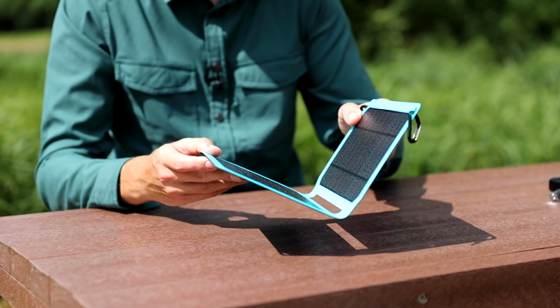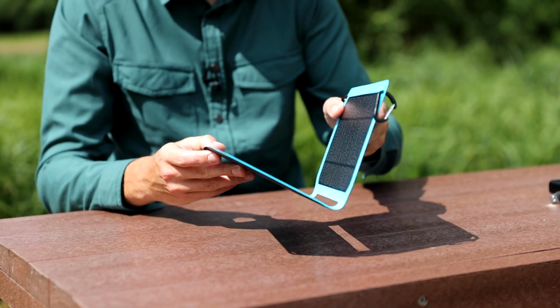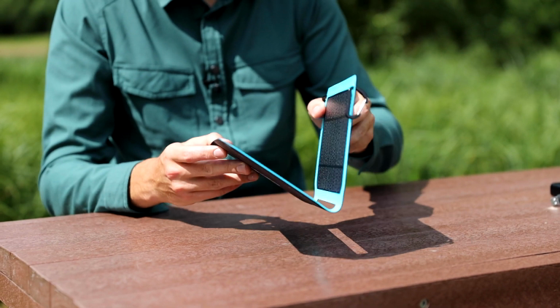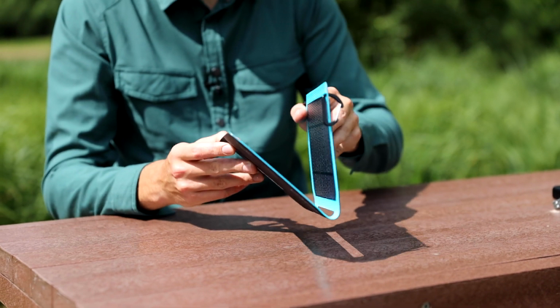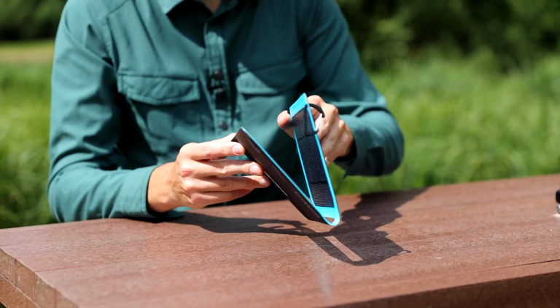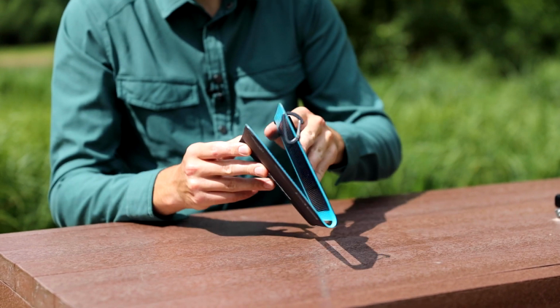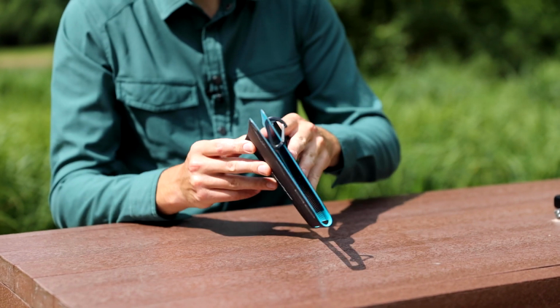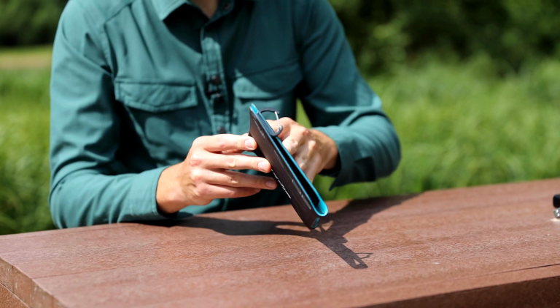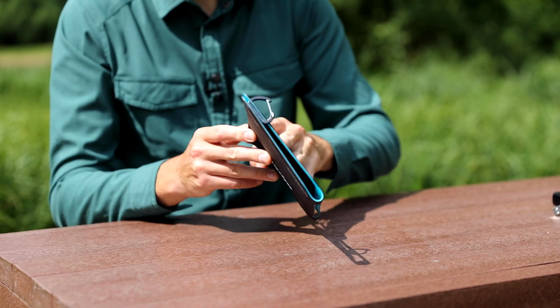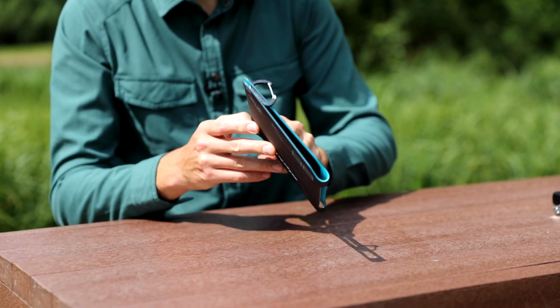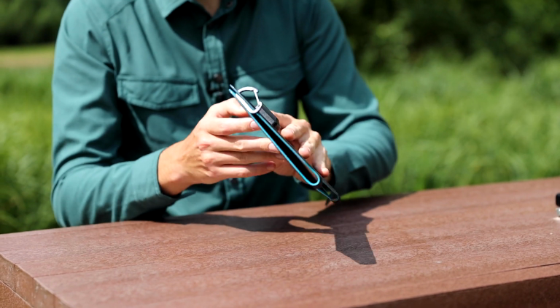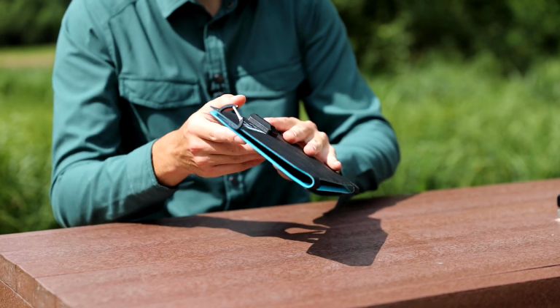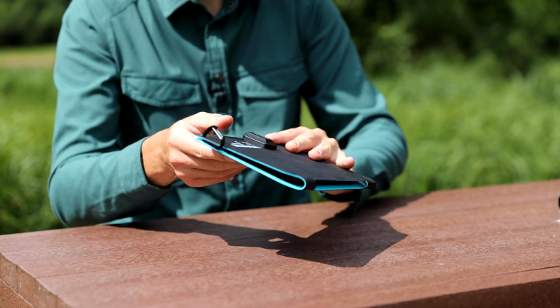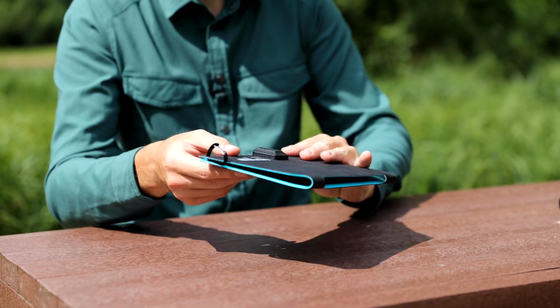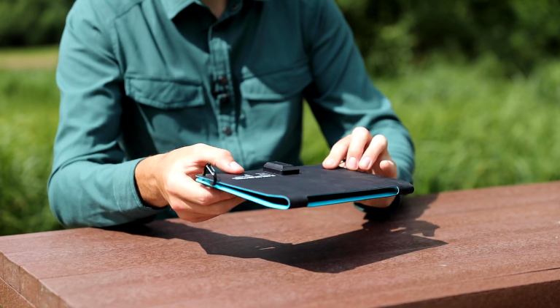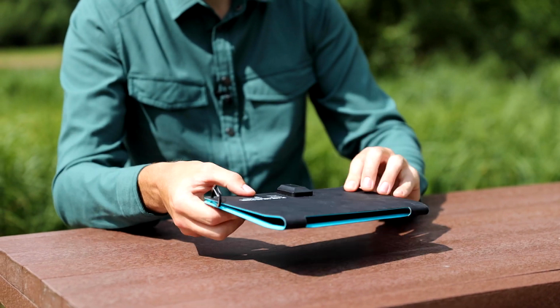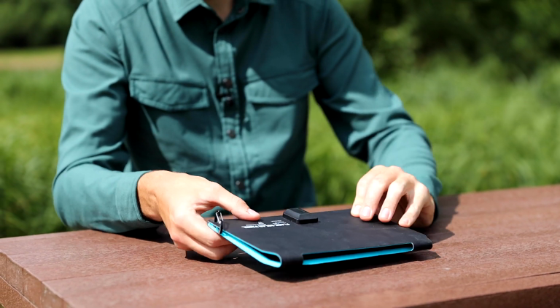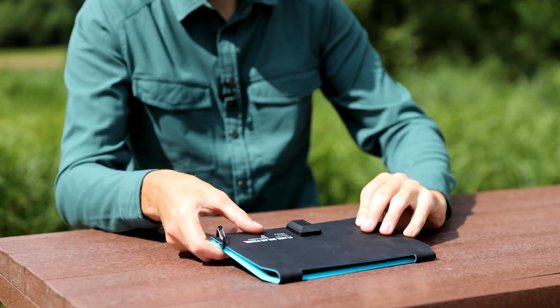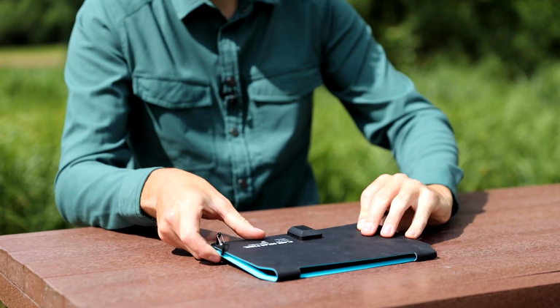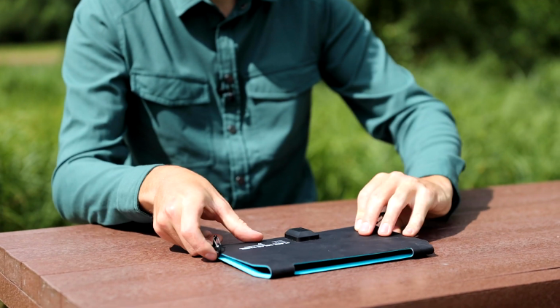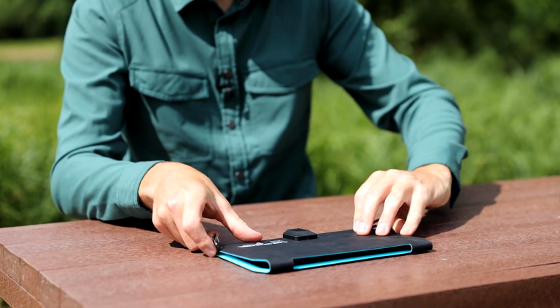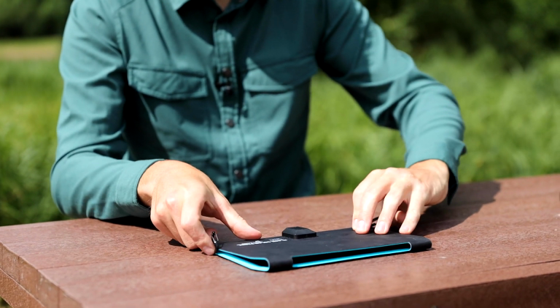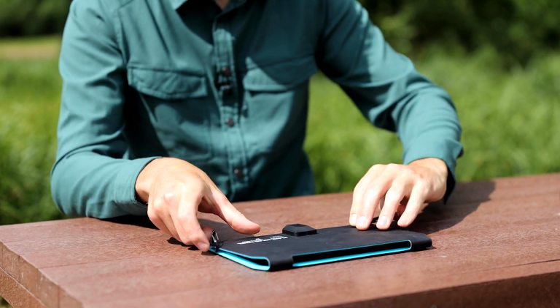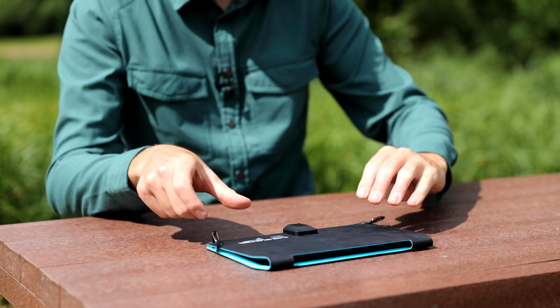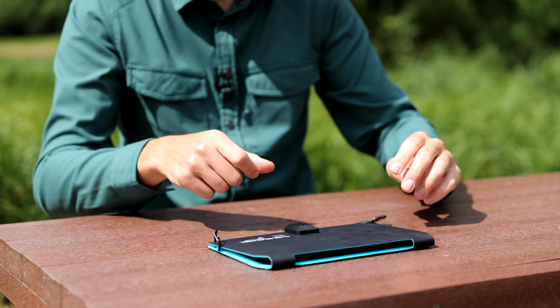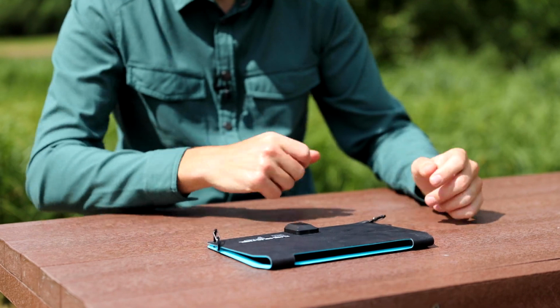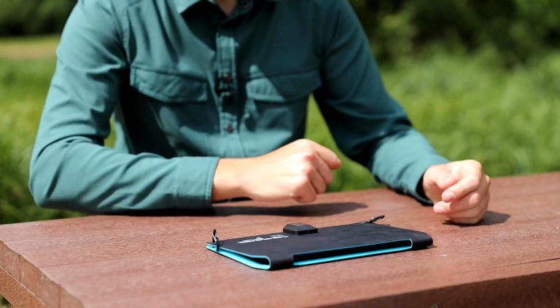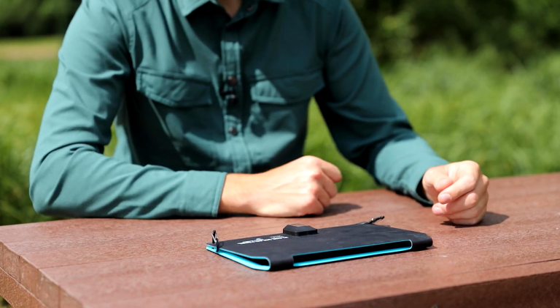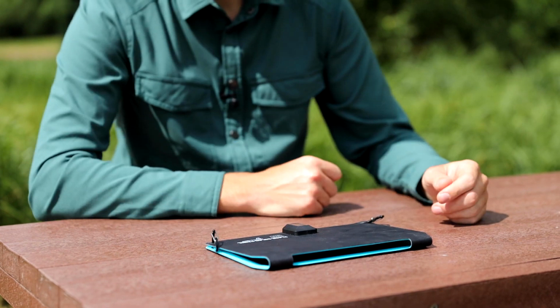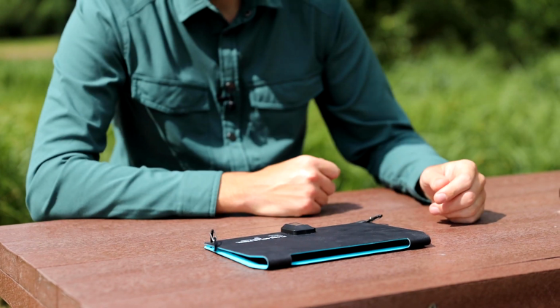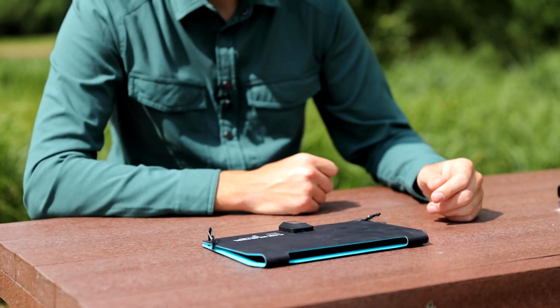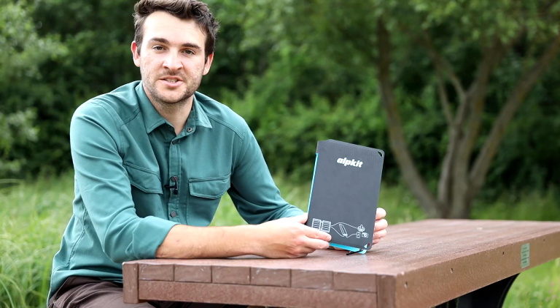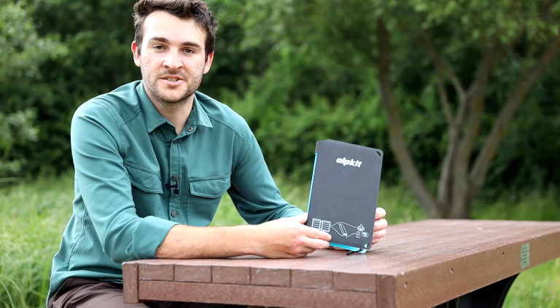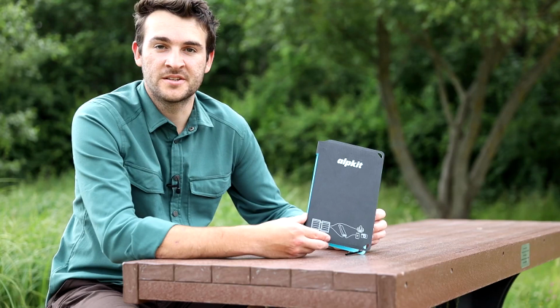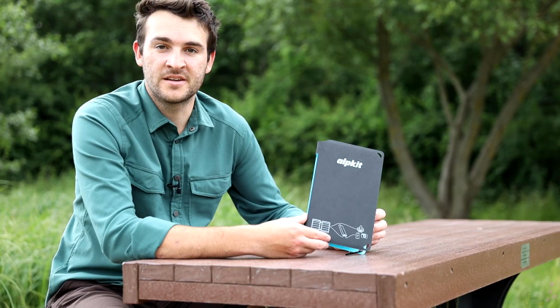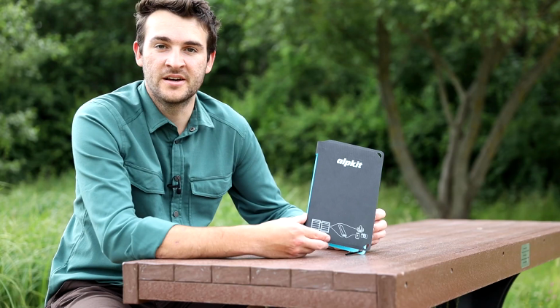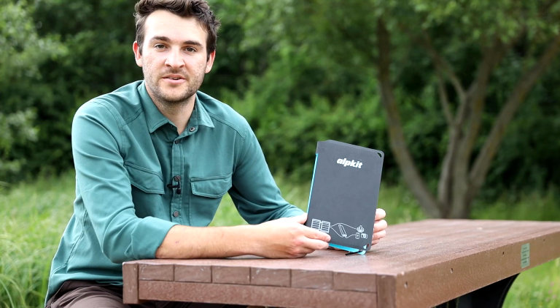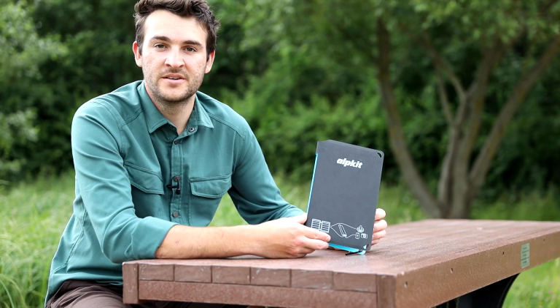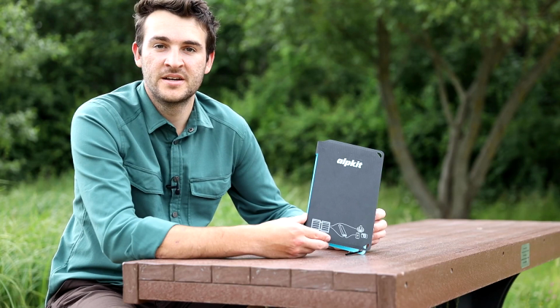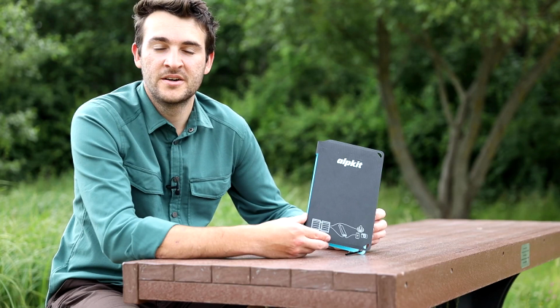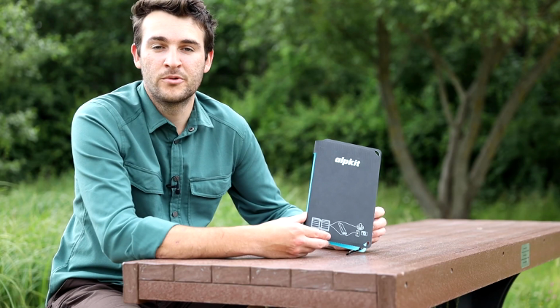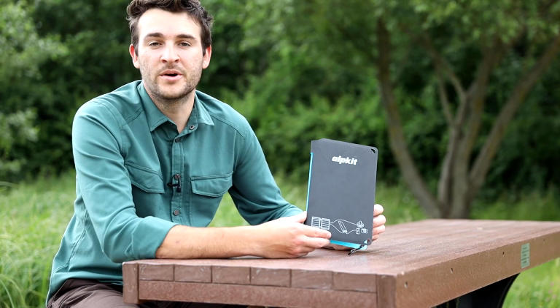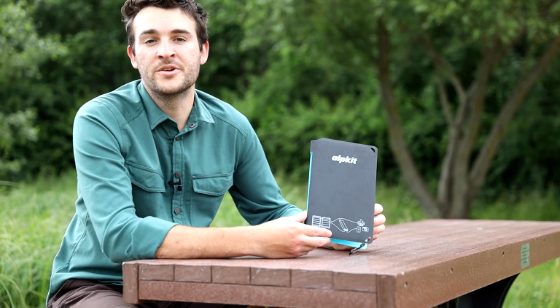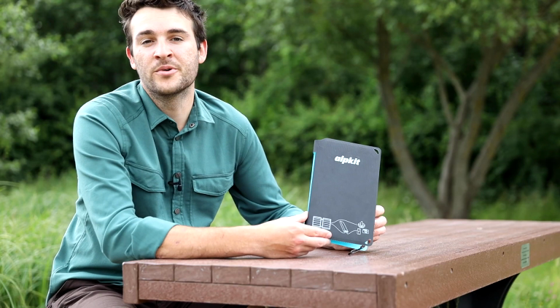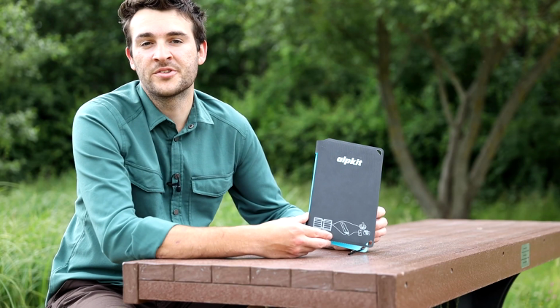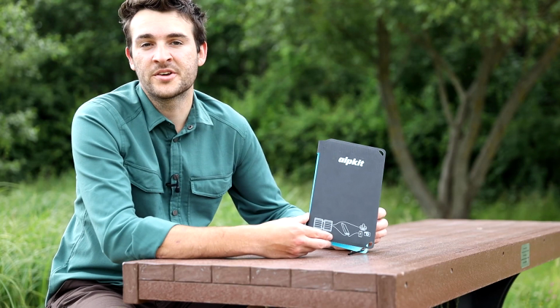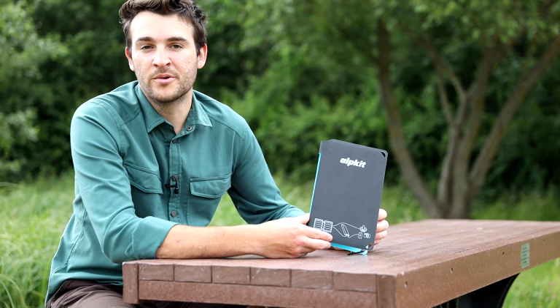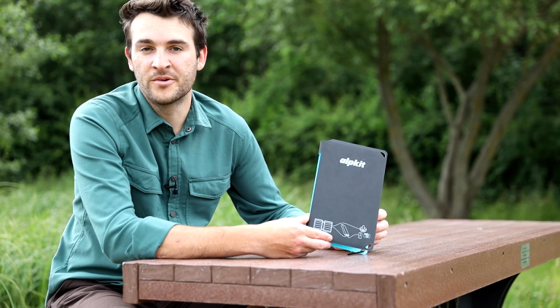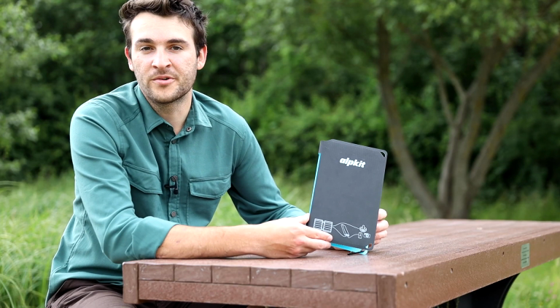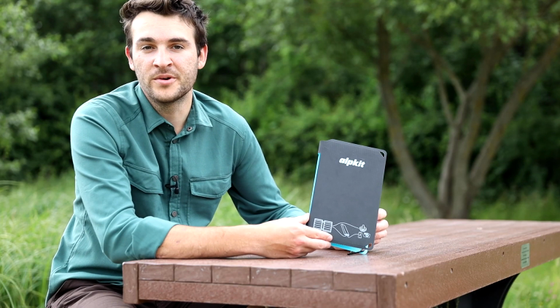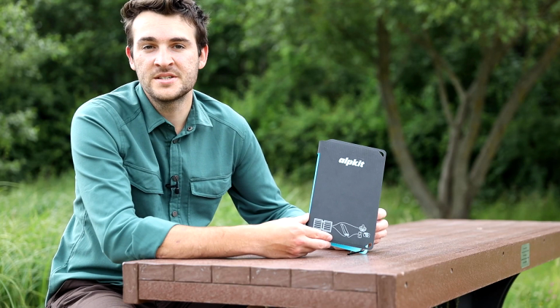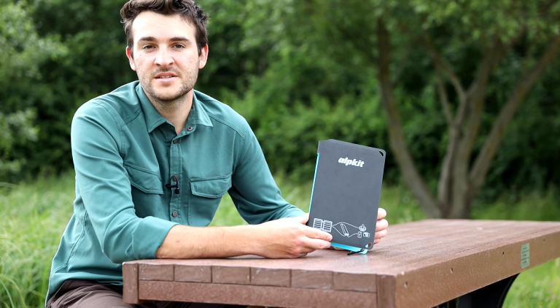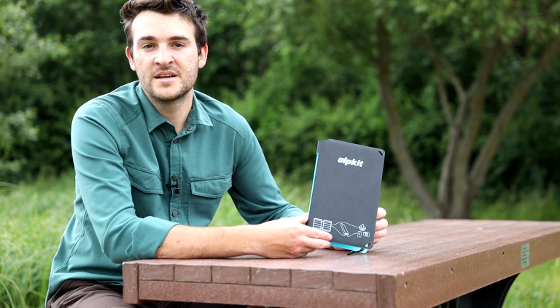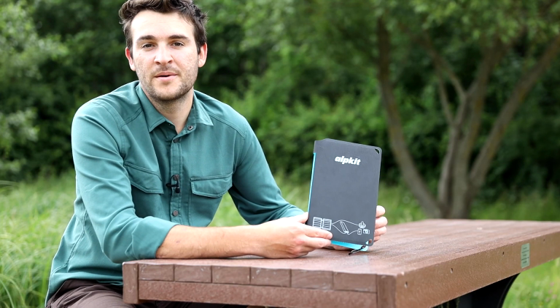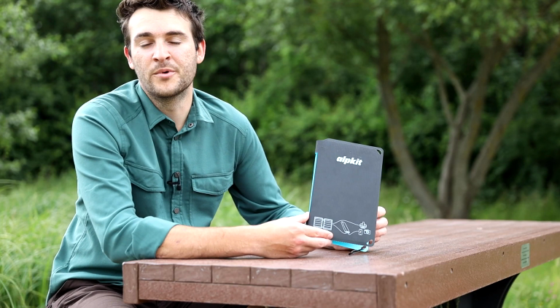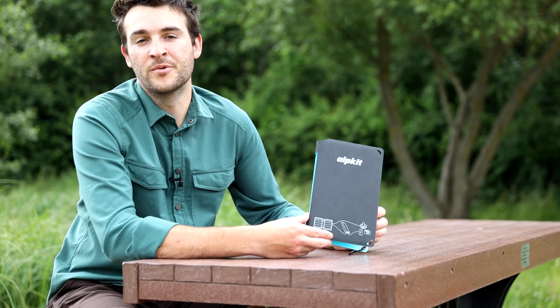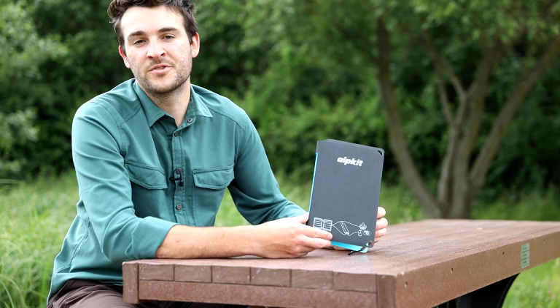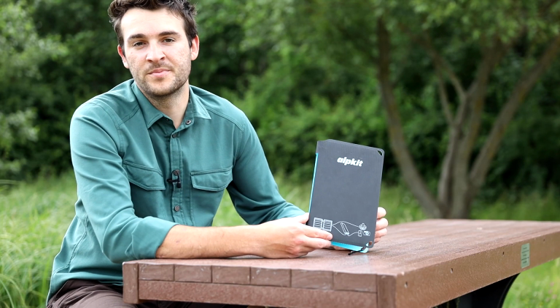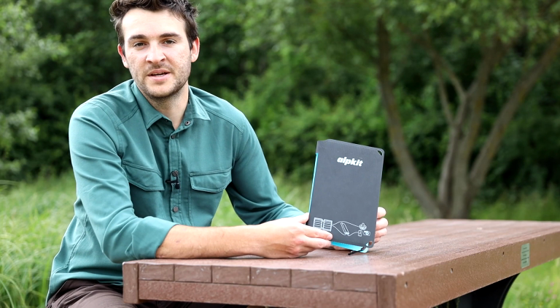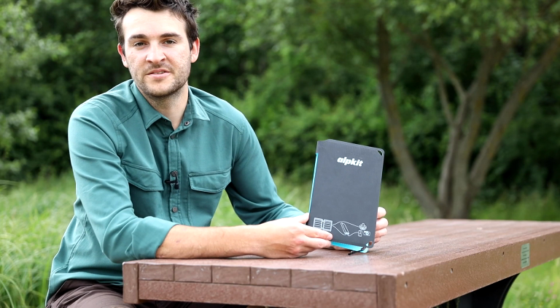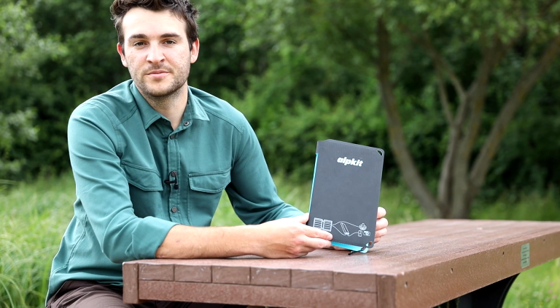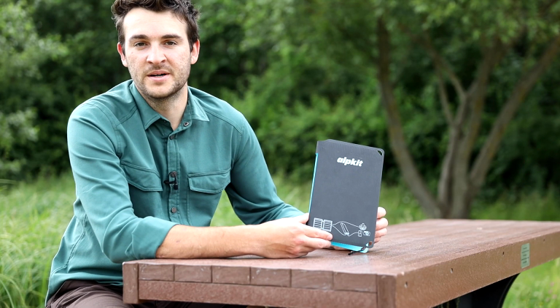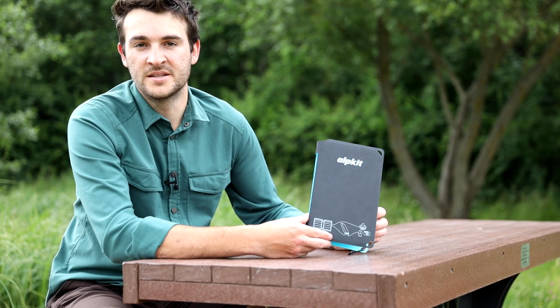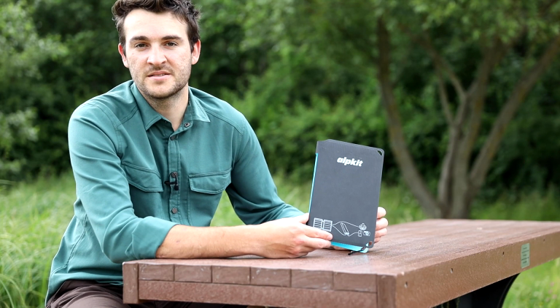So that's the Flair, a packable power solution for keeping your kit charged on the go, for when you want to go off the grid but with some peace of mind.